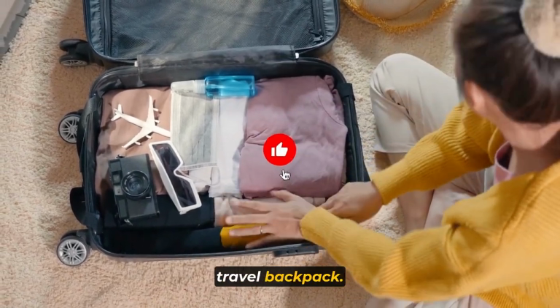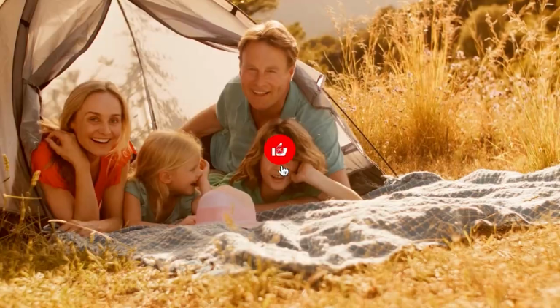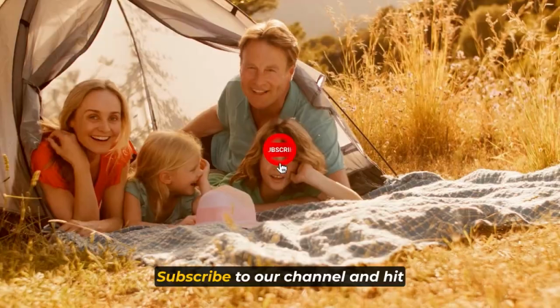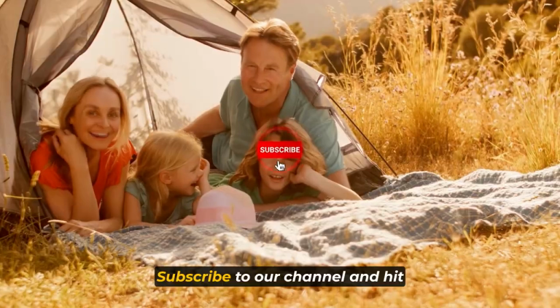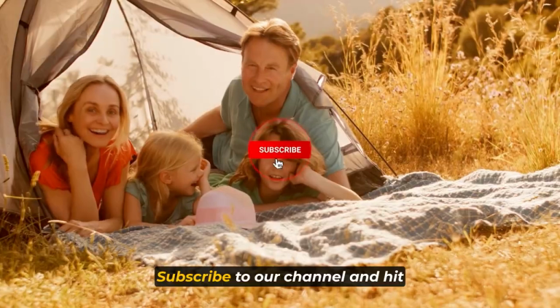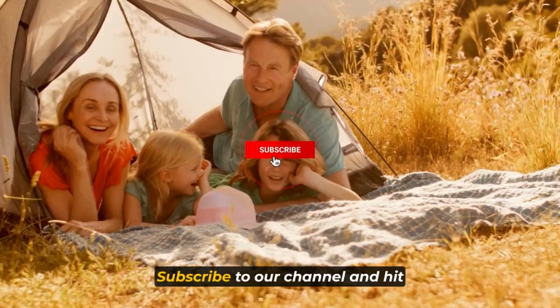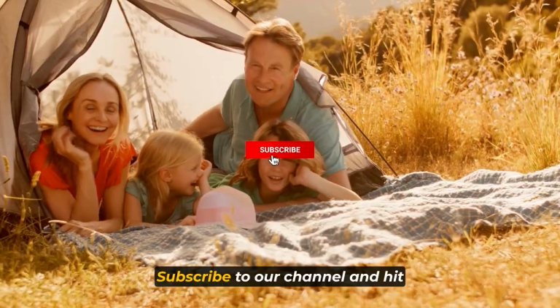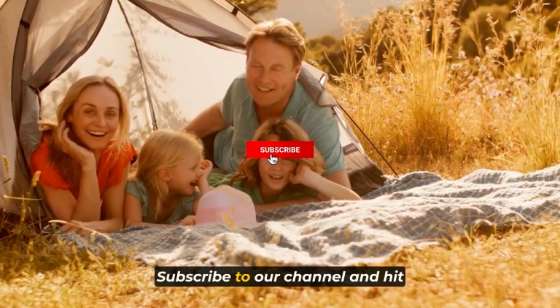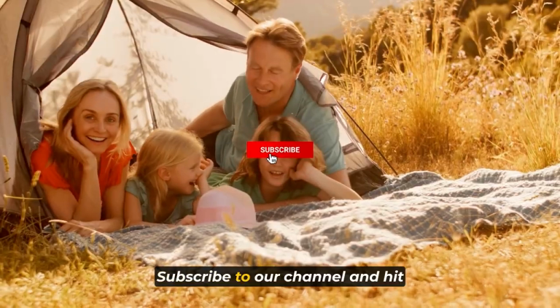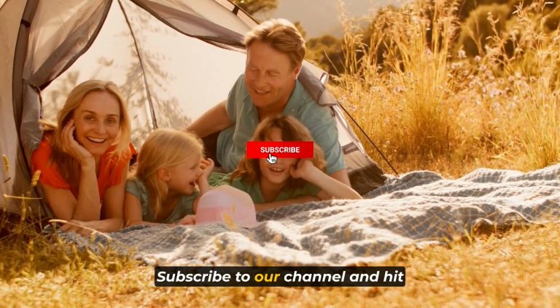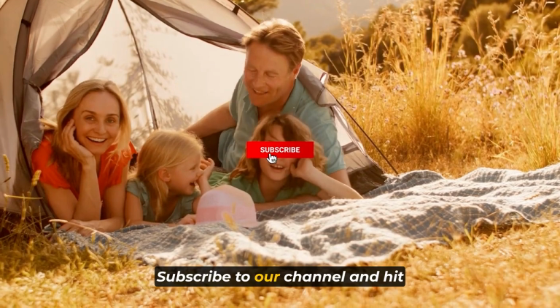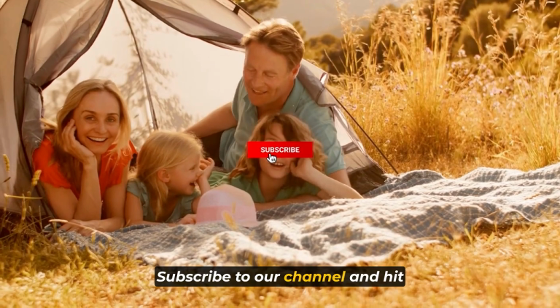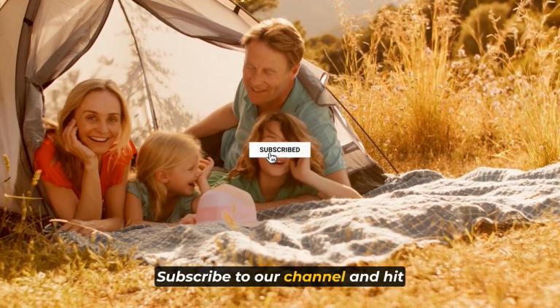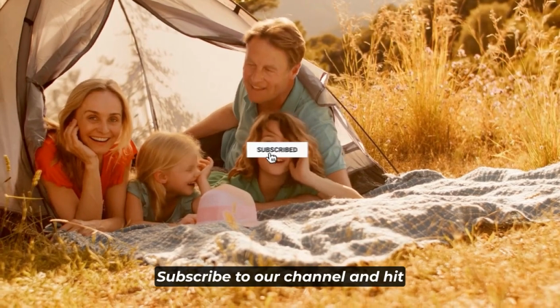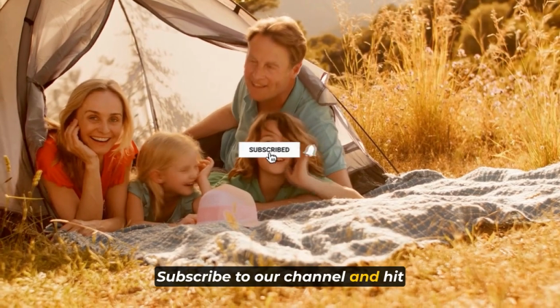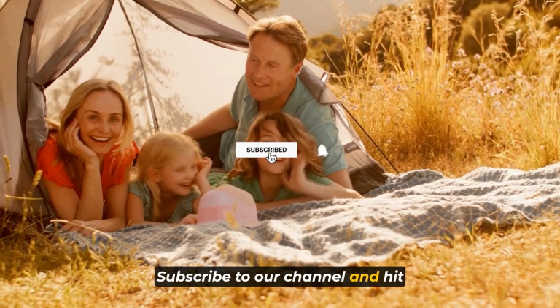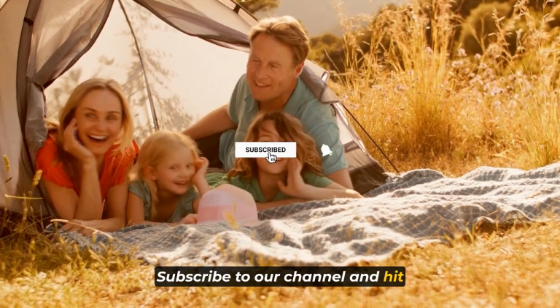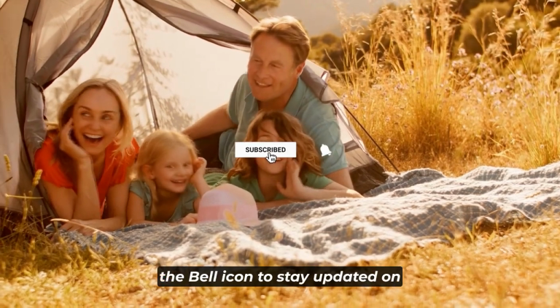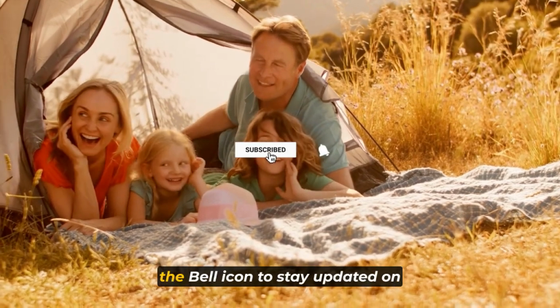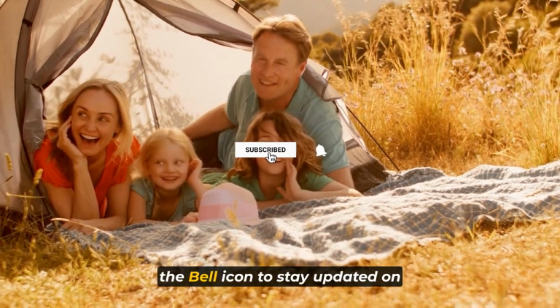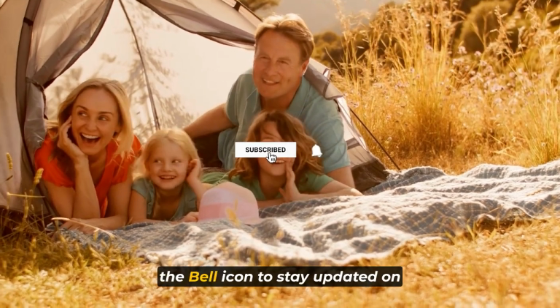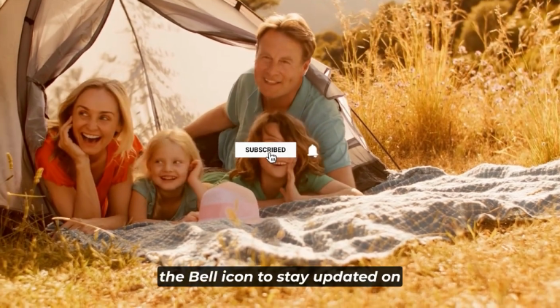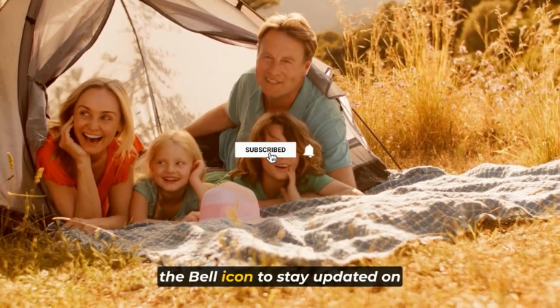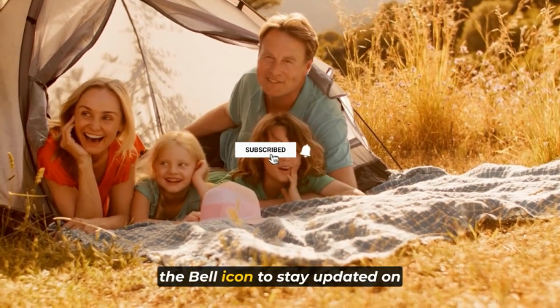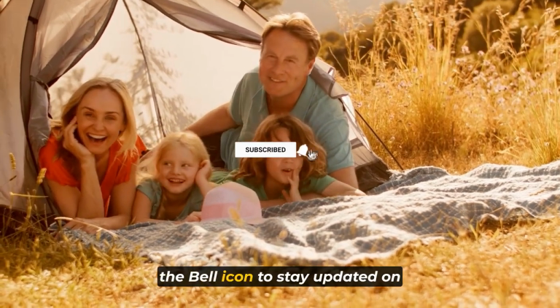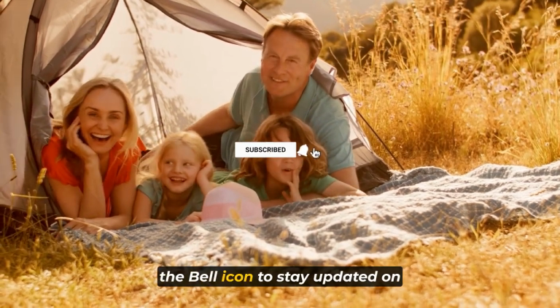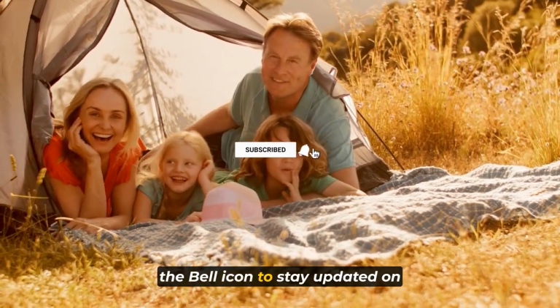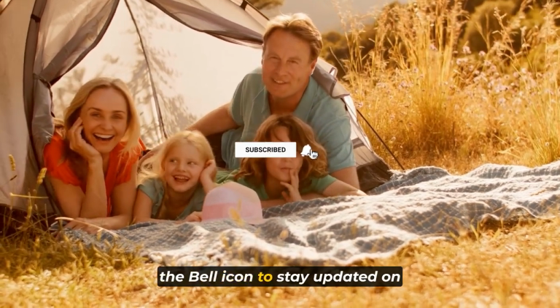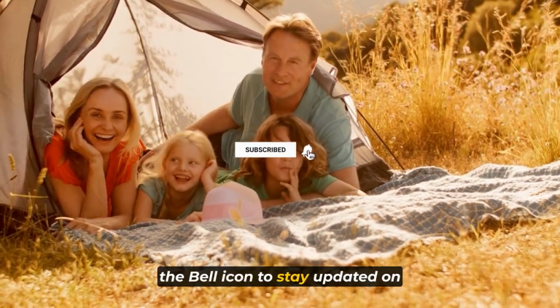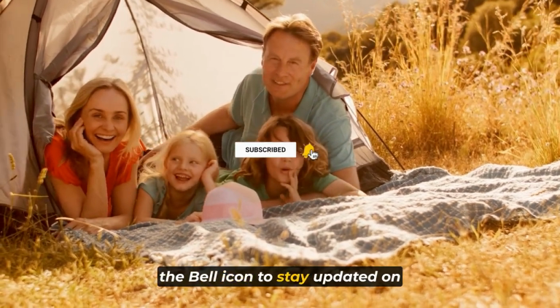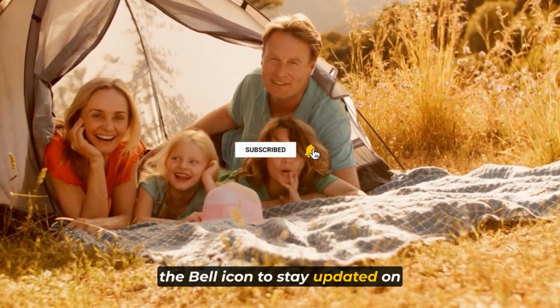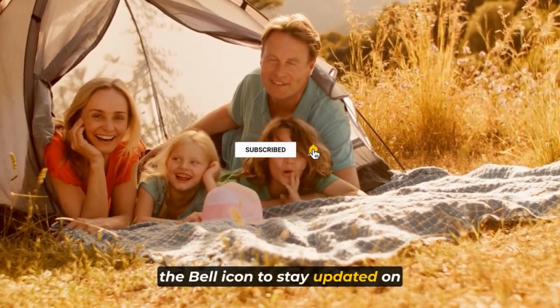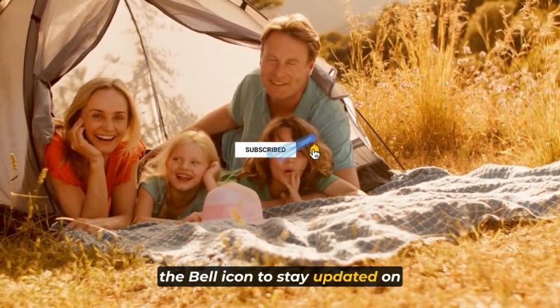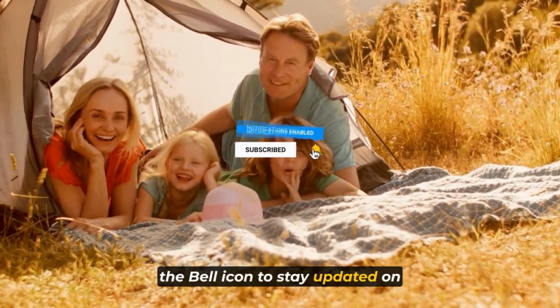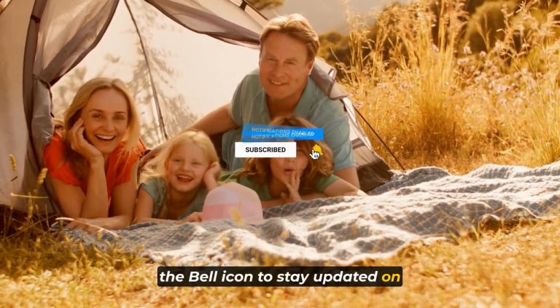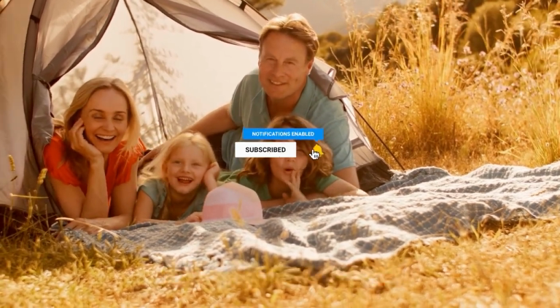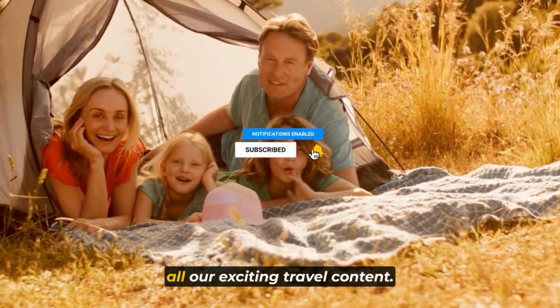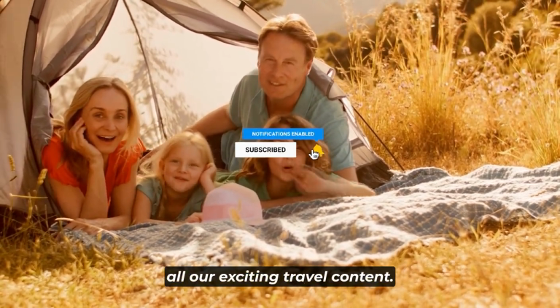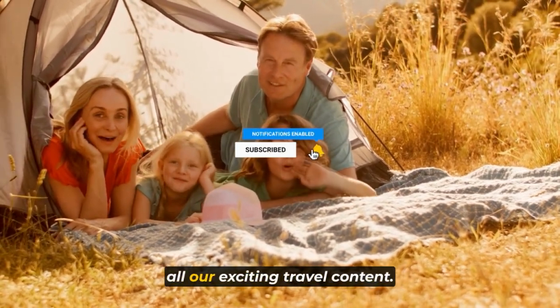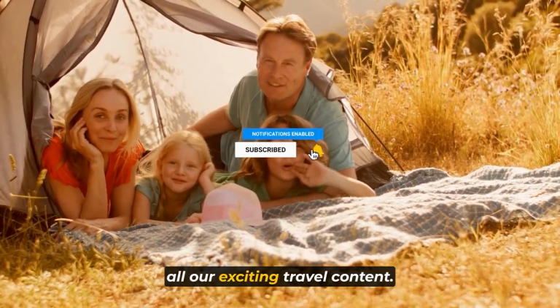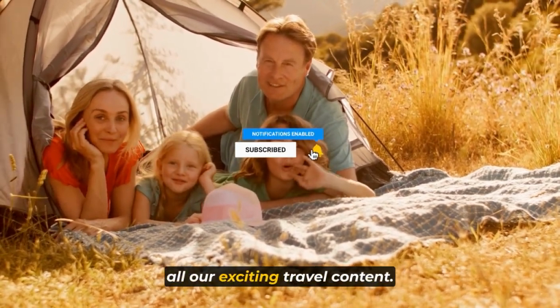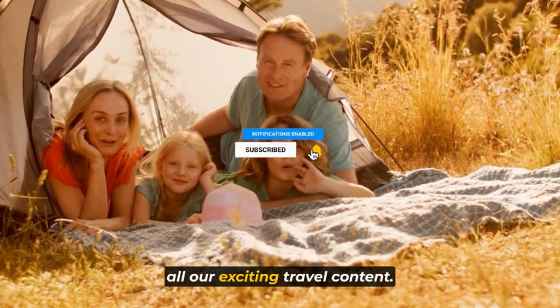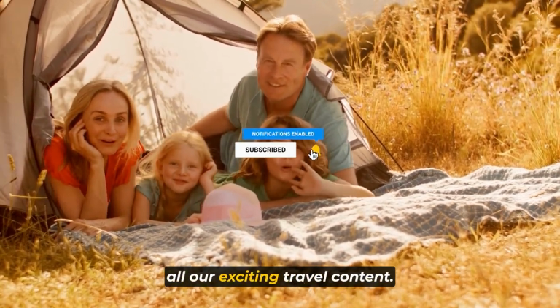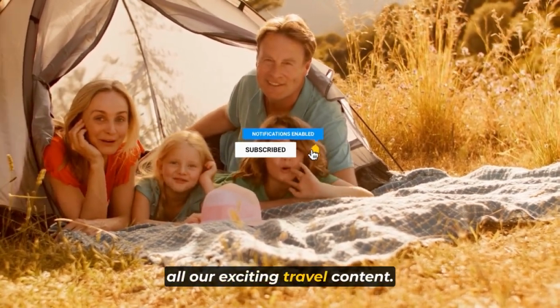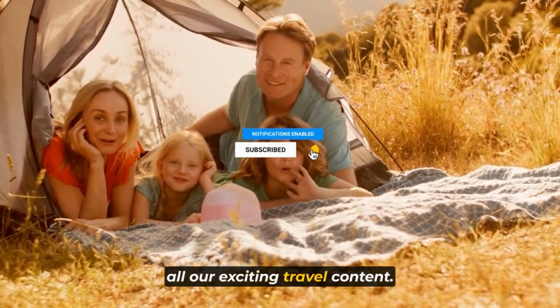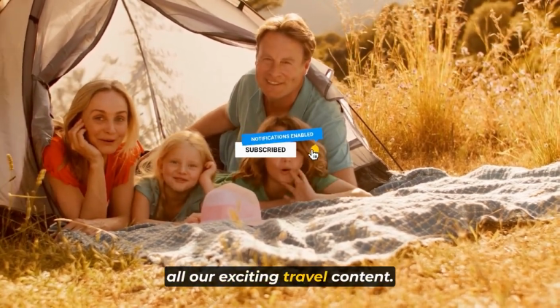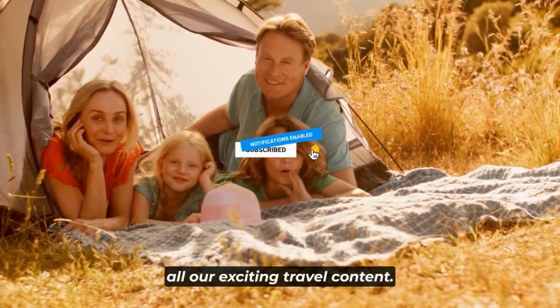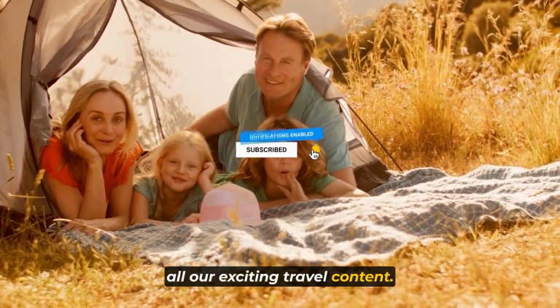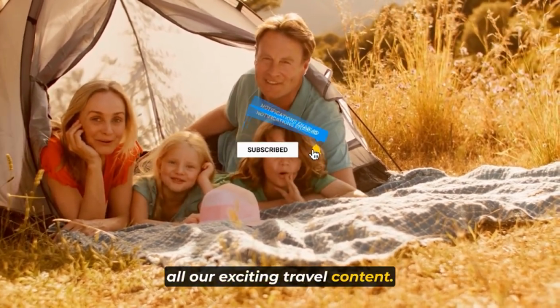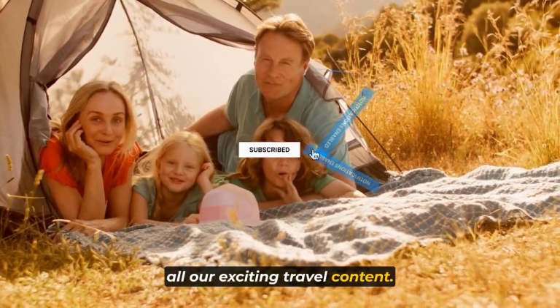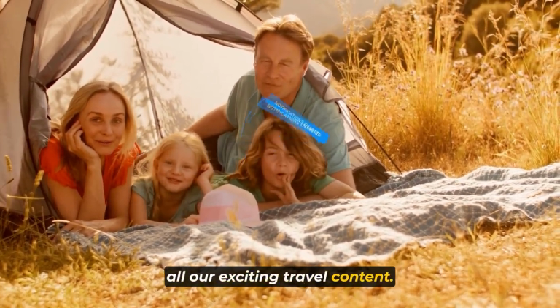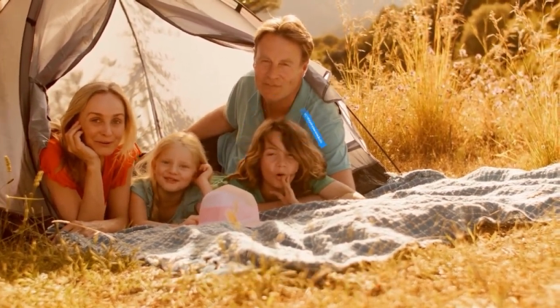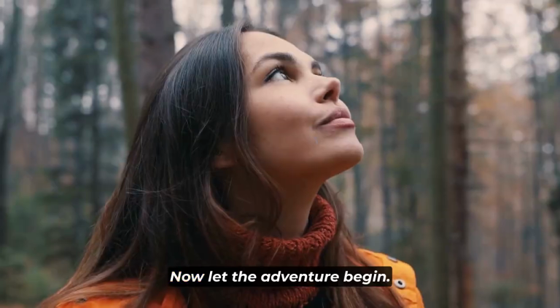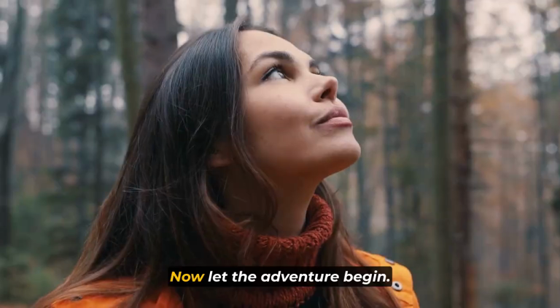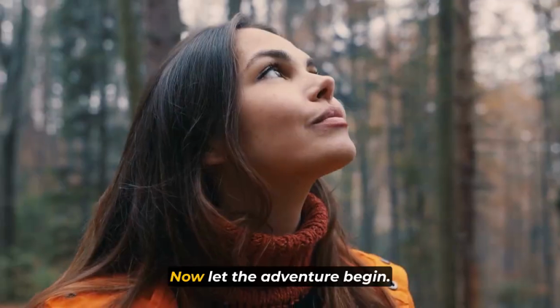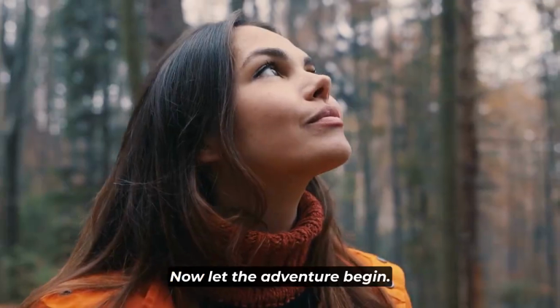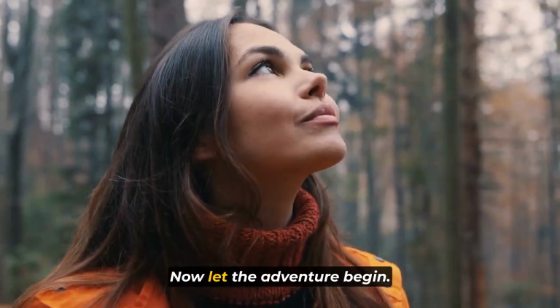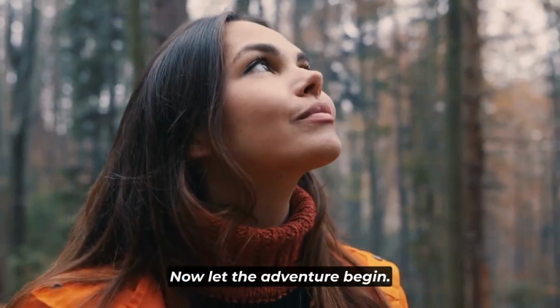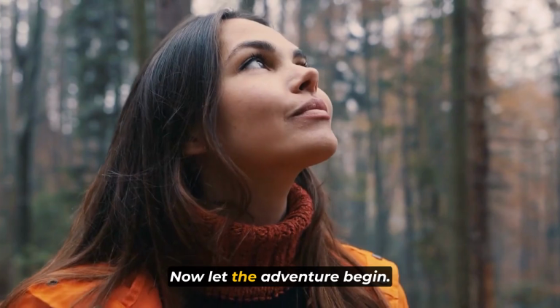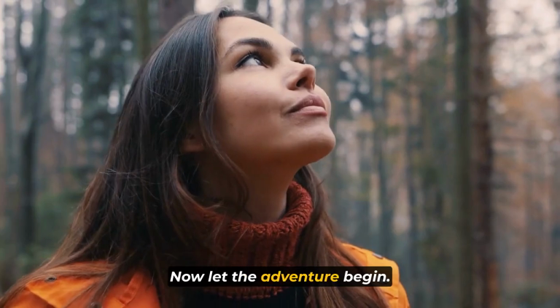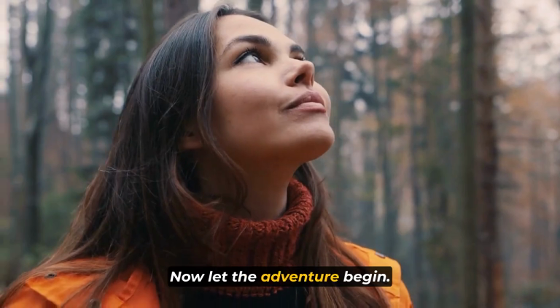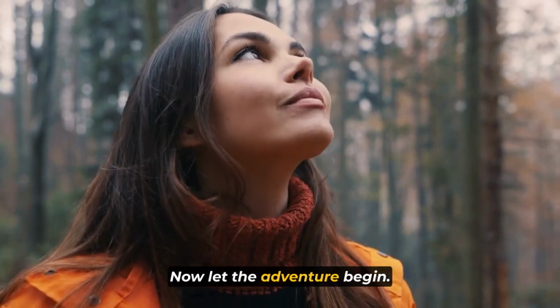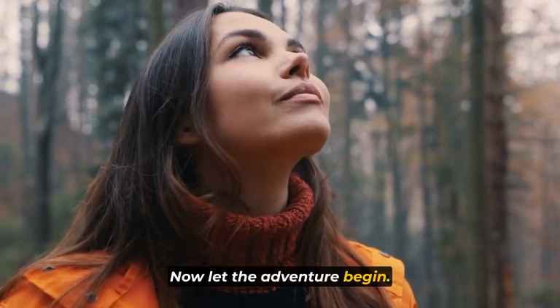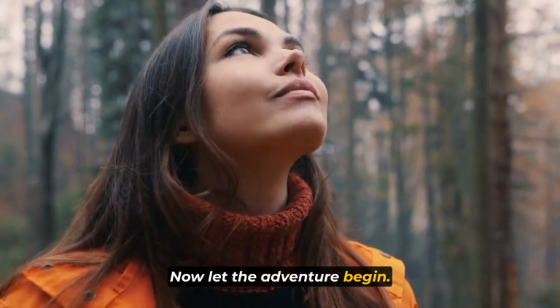Subscribe to our channel and hit the bell icon to stay updated on all our exciting travel content. Now let the adventure begin.